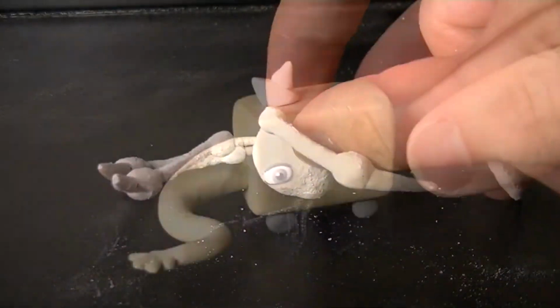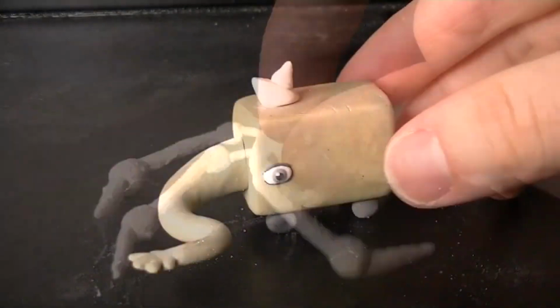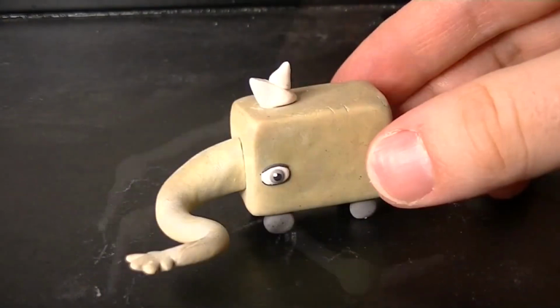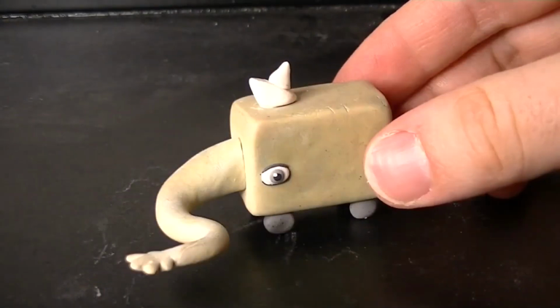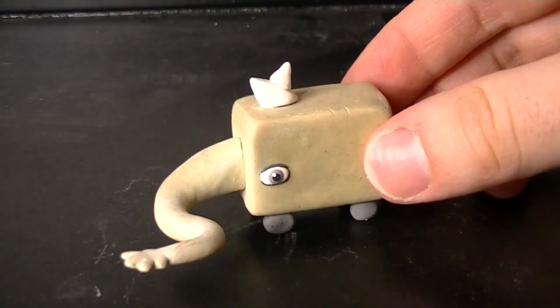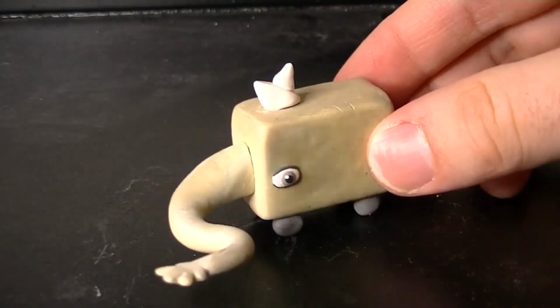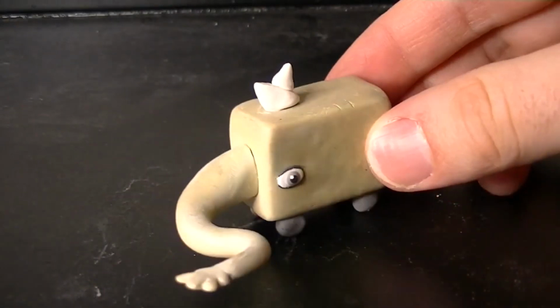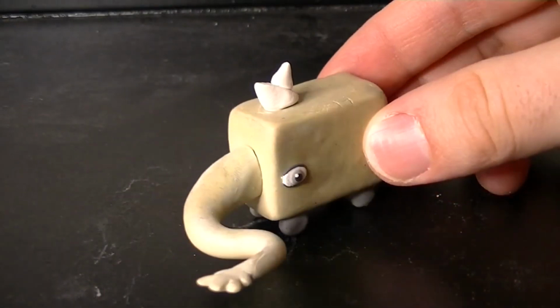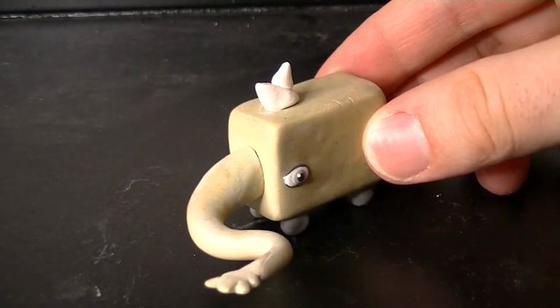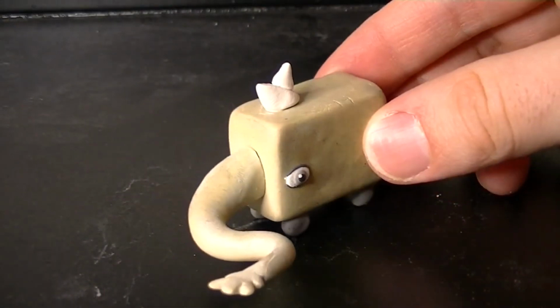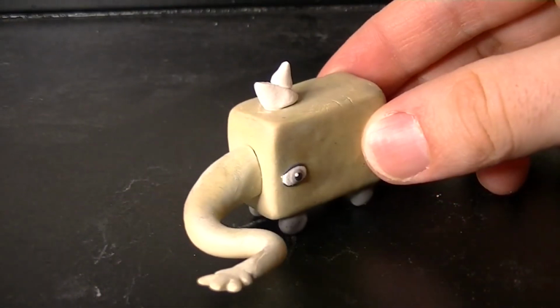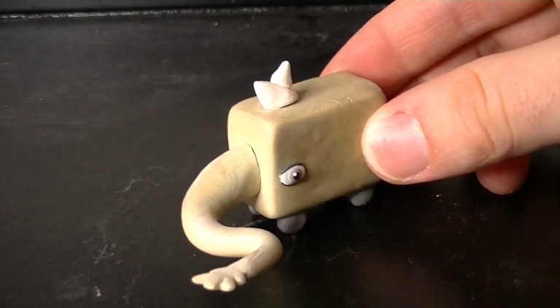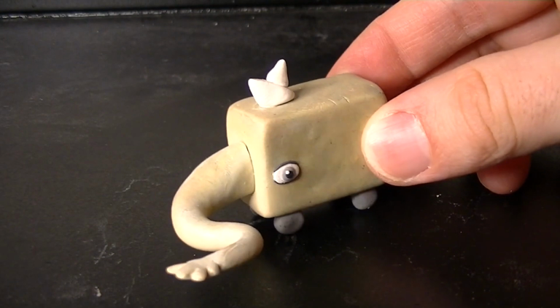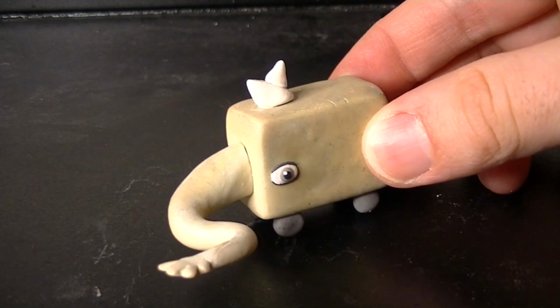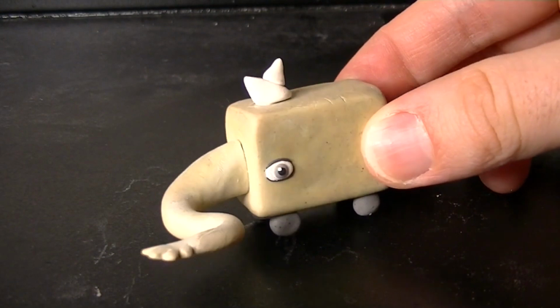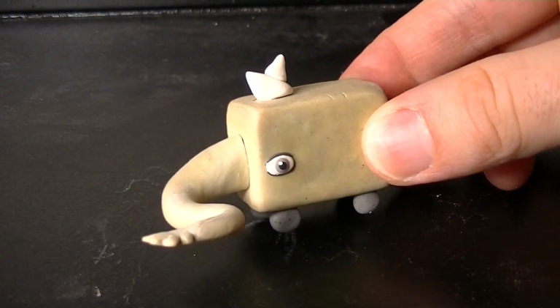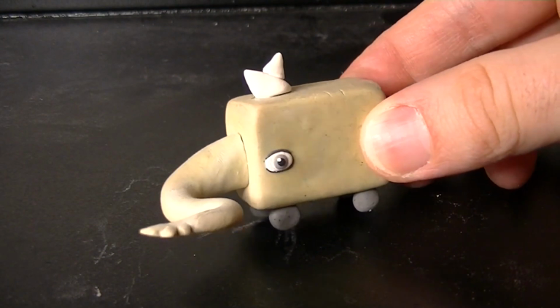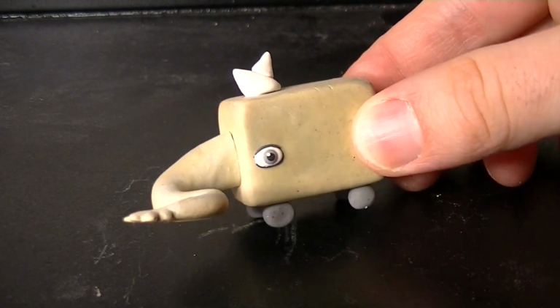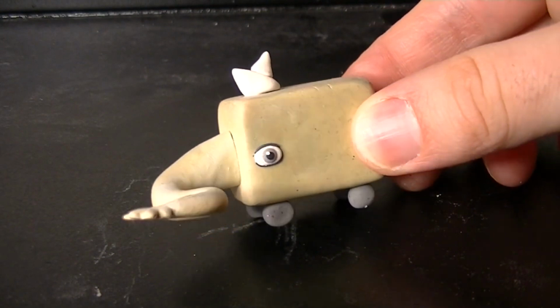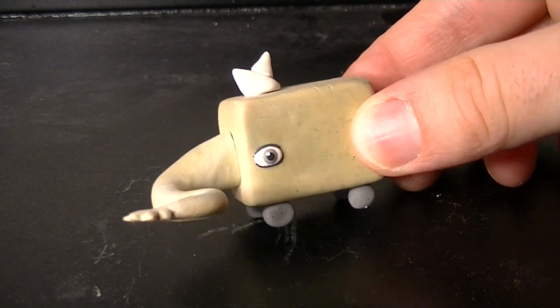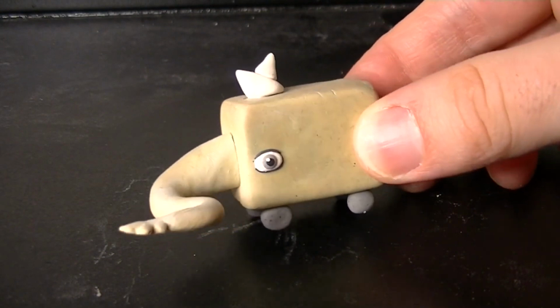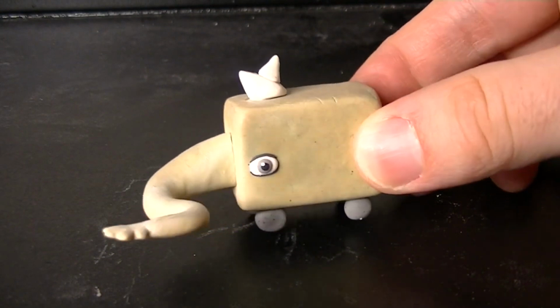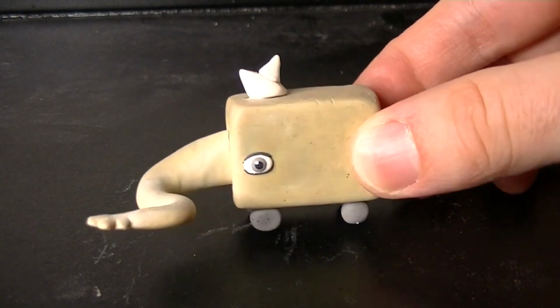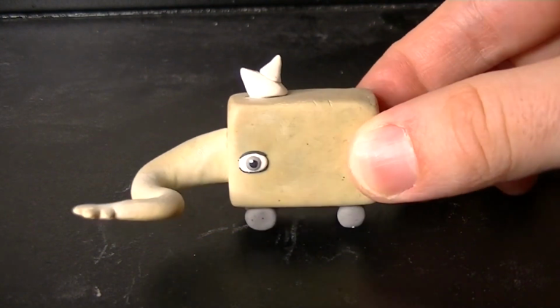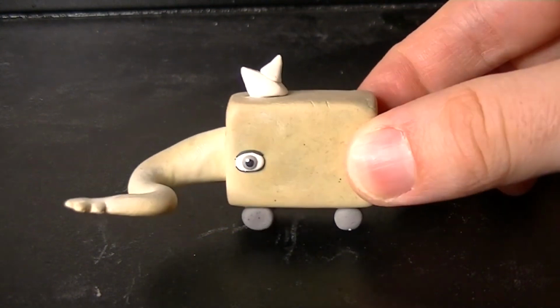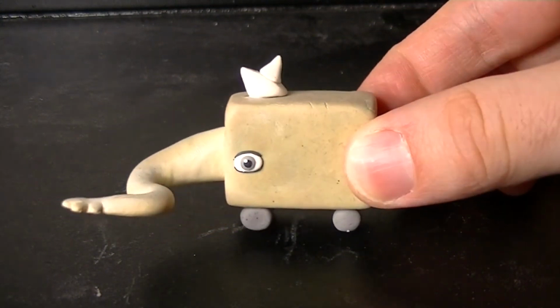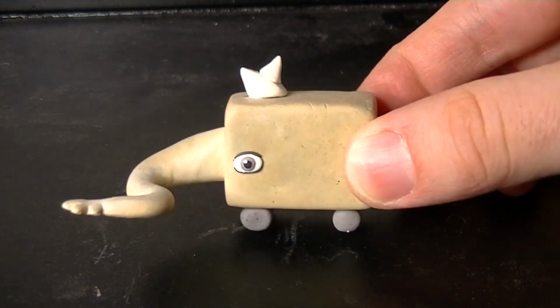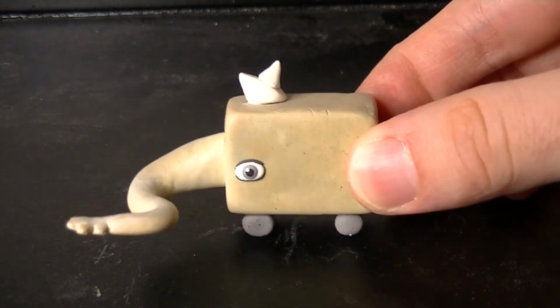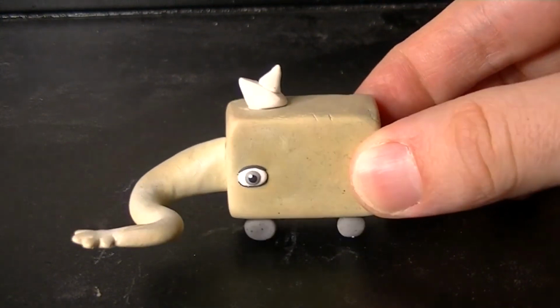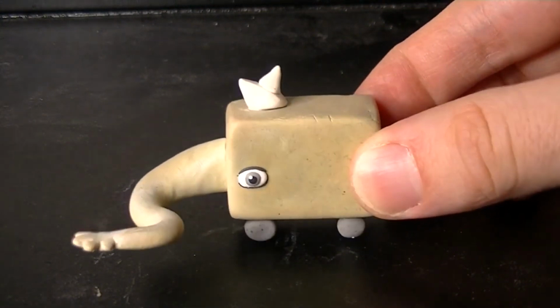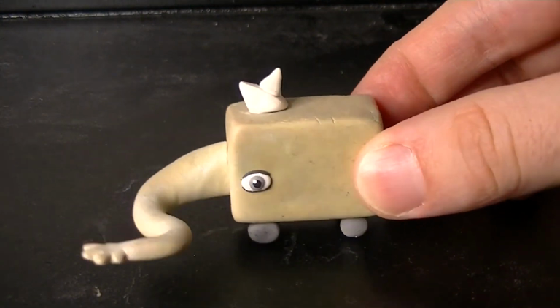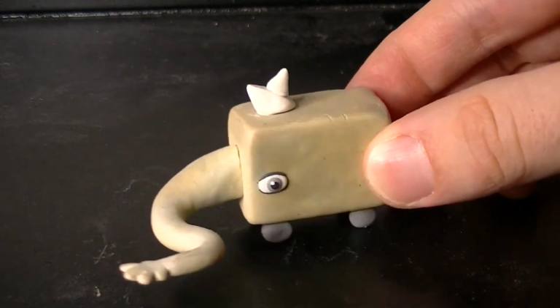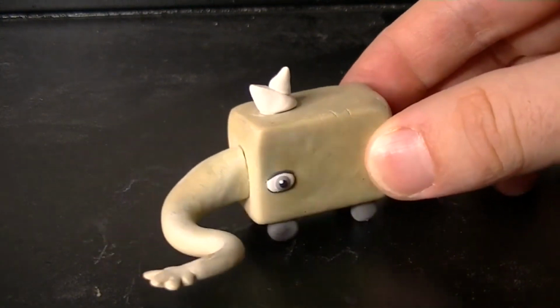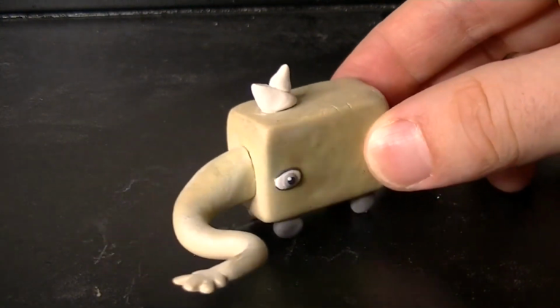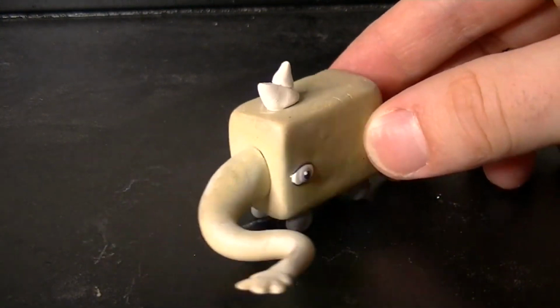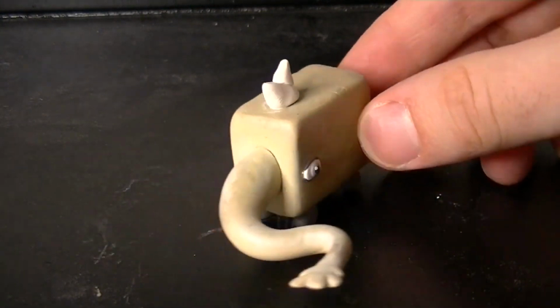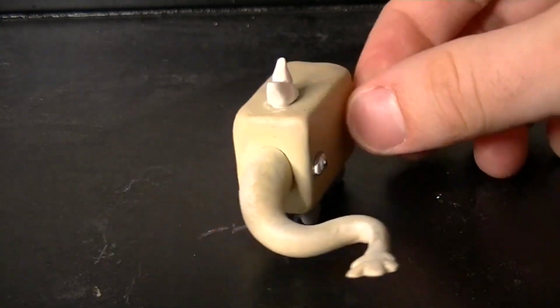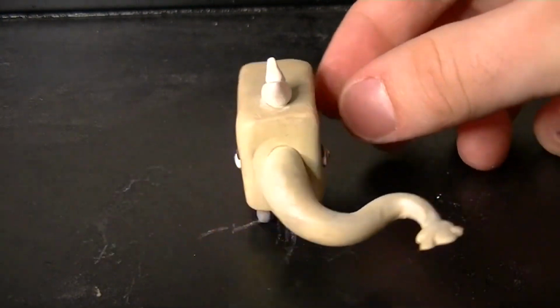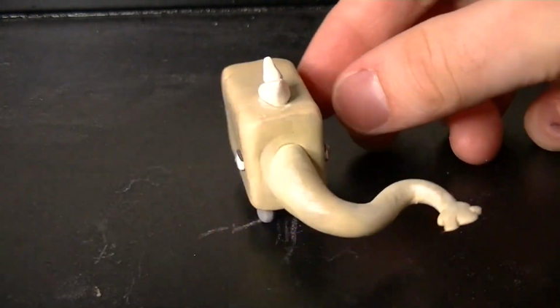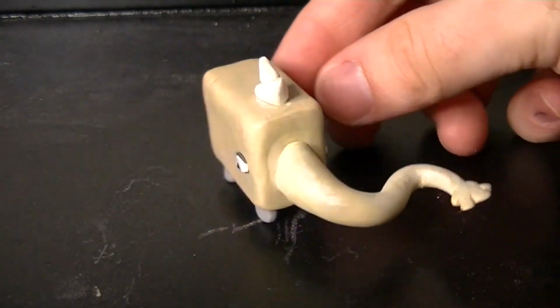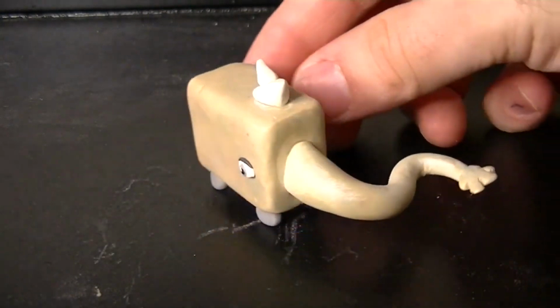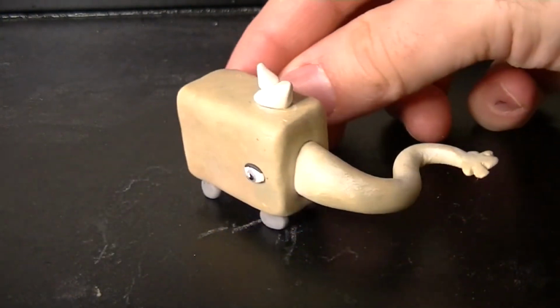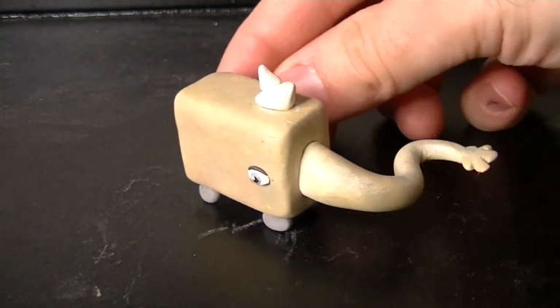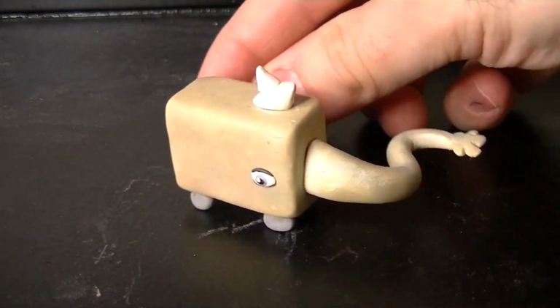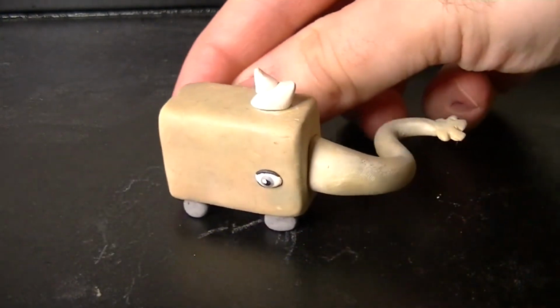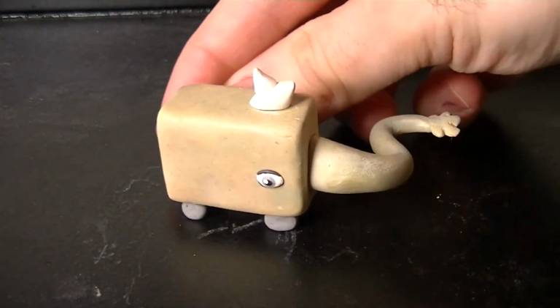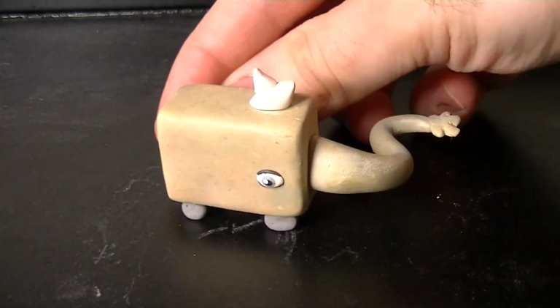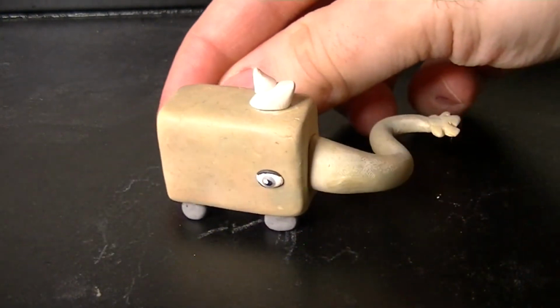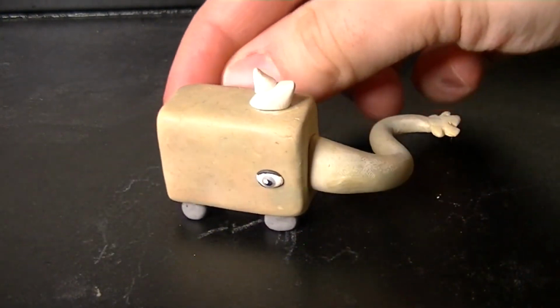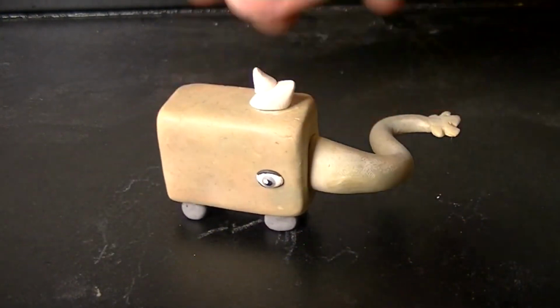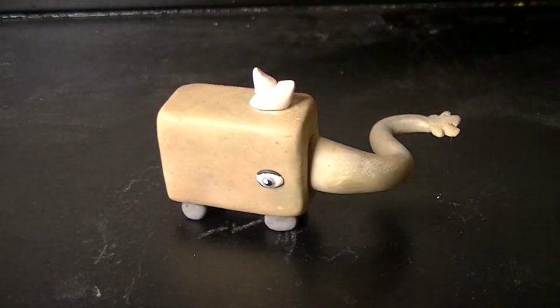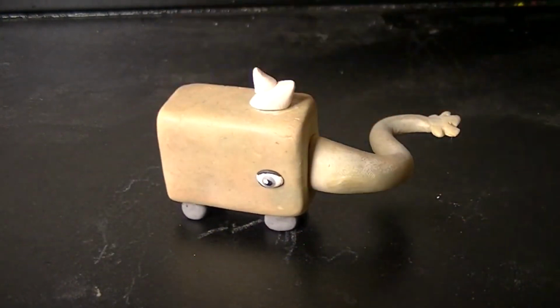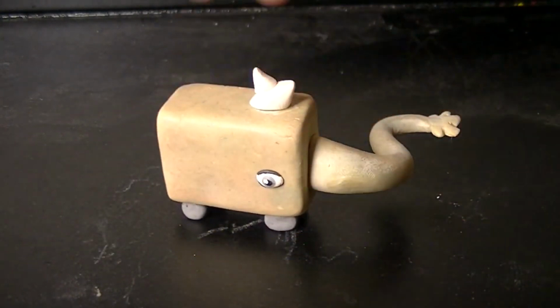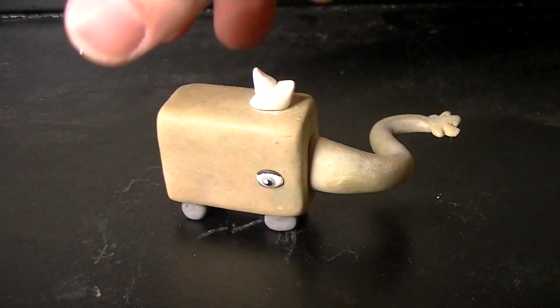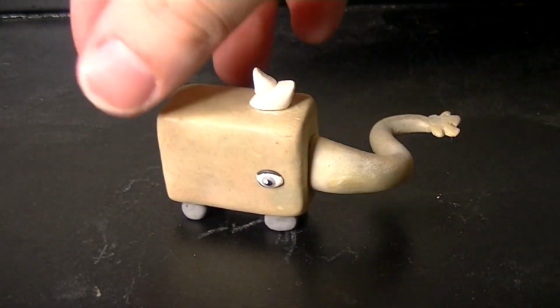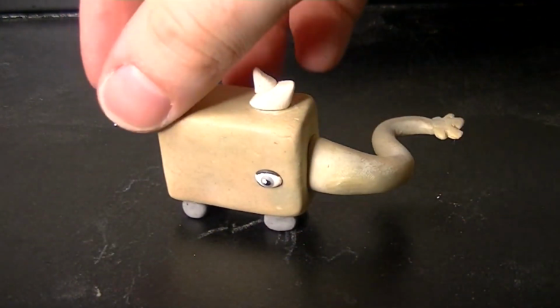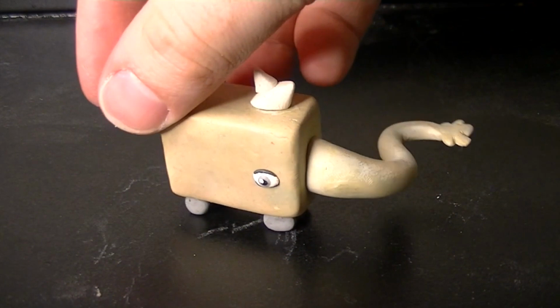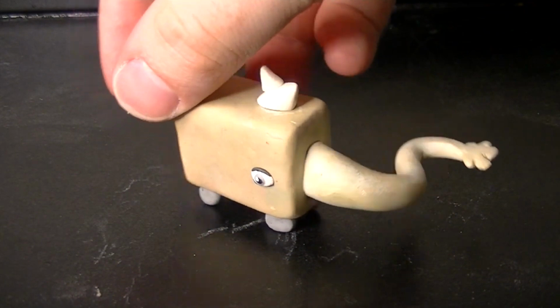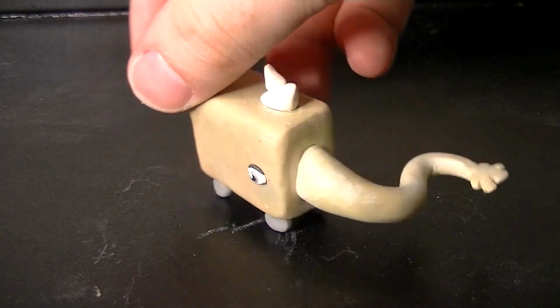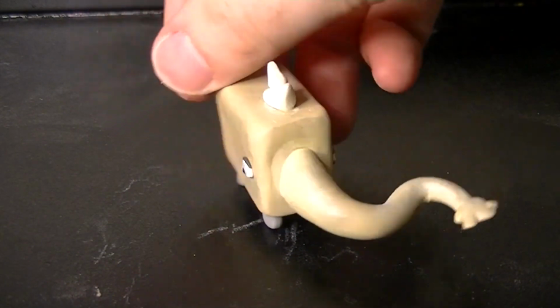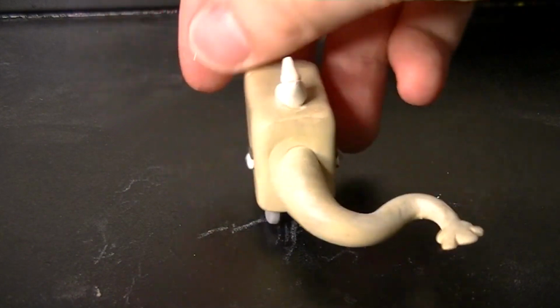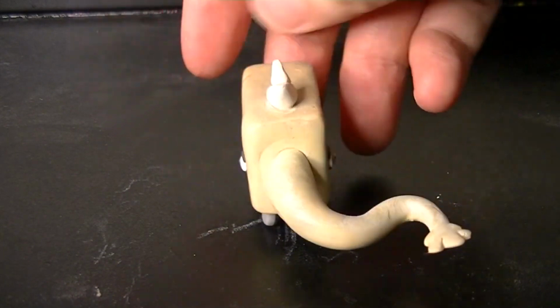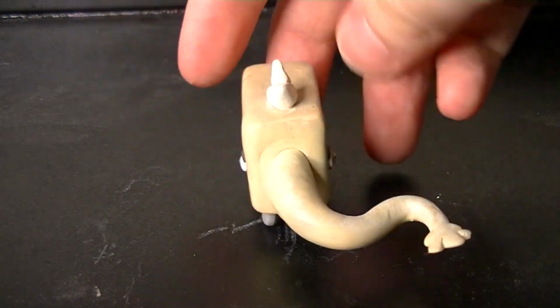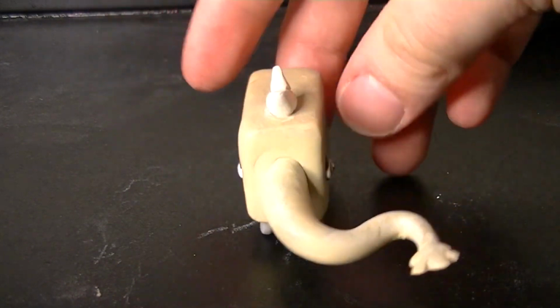We got another Backrooms creation — the Dunk. It's still kind of odd looking, but it's one of the cuter looking Backrooms entities.